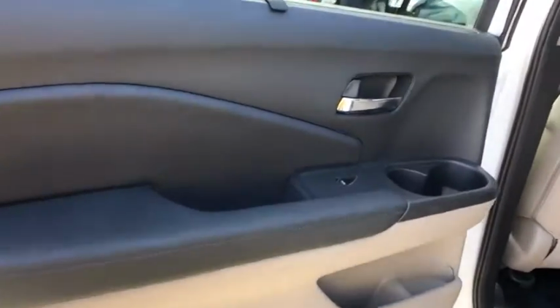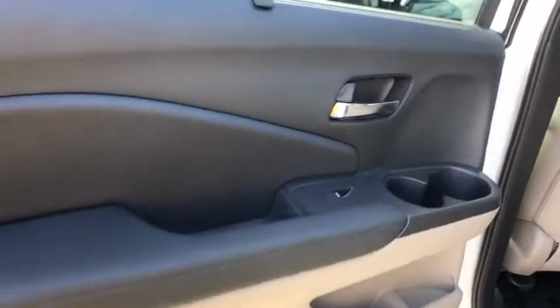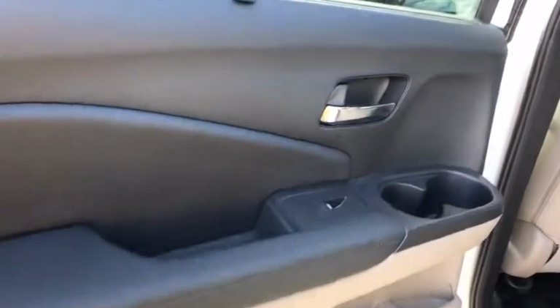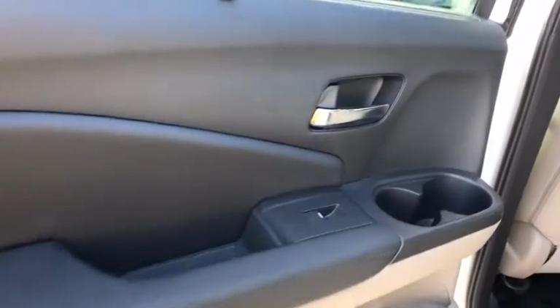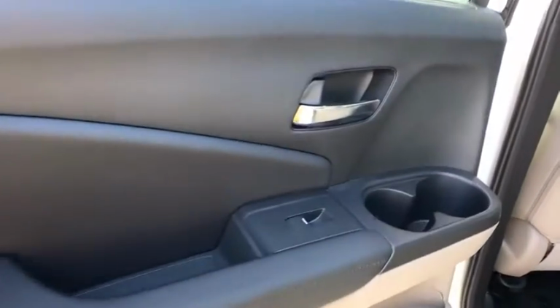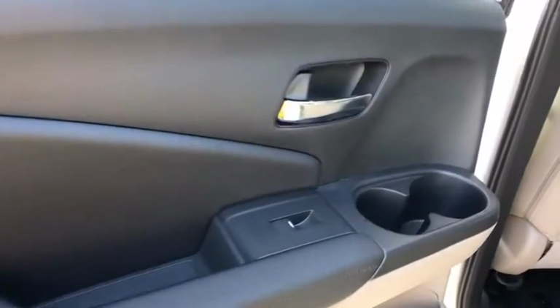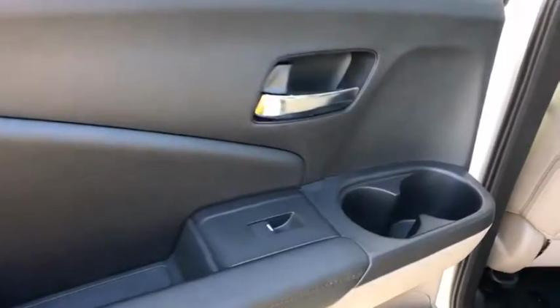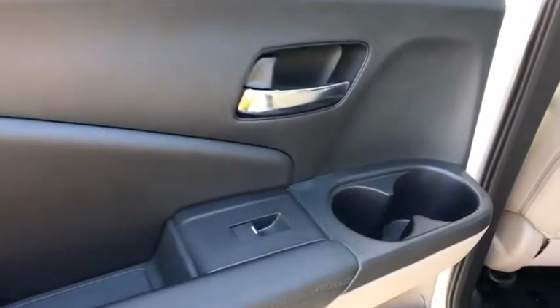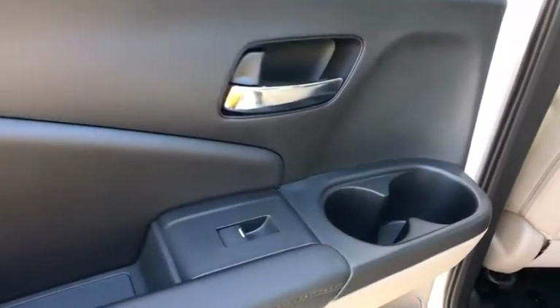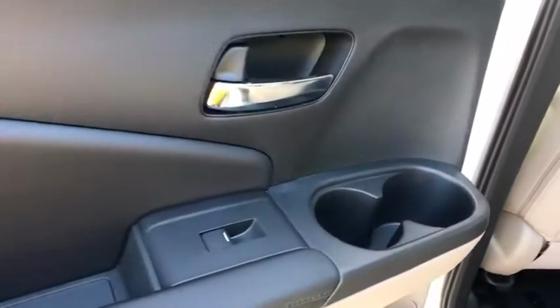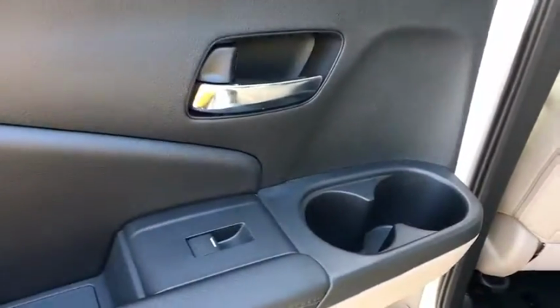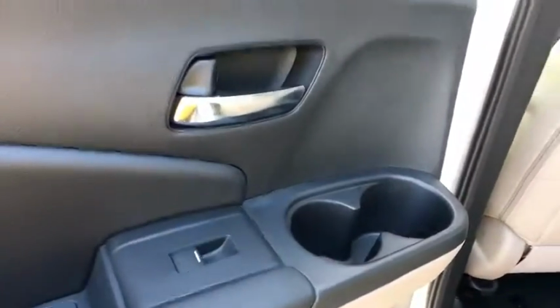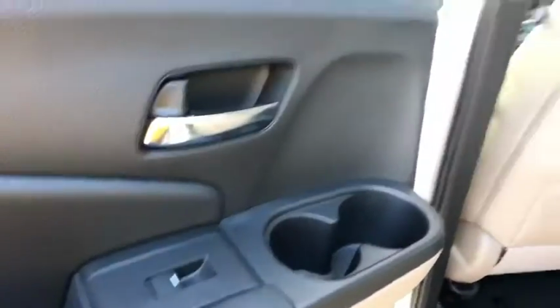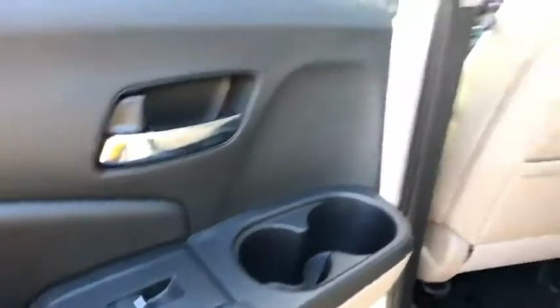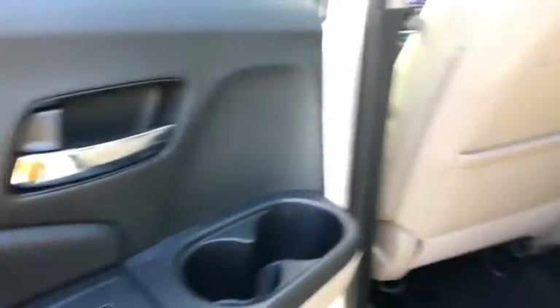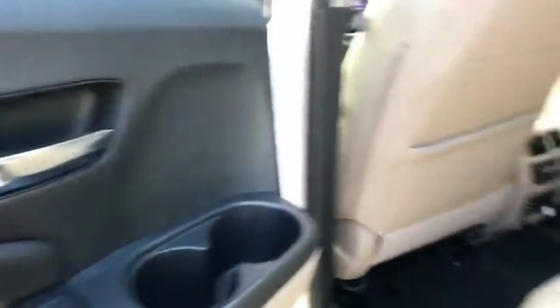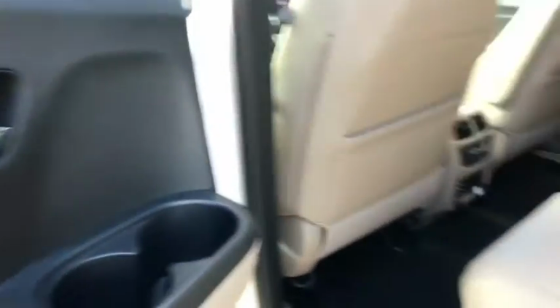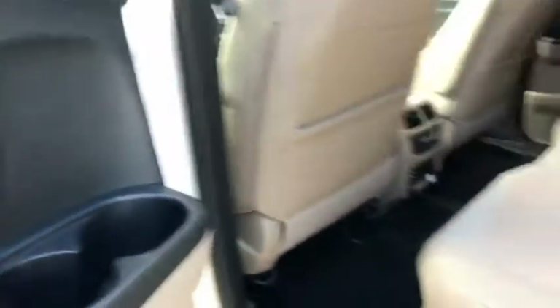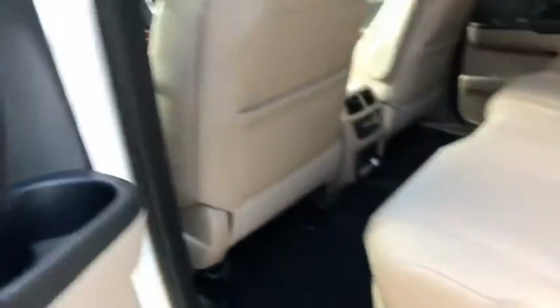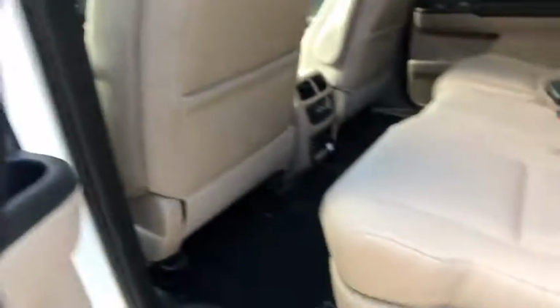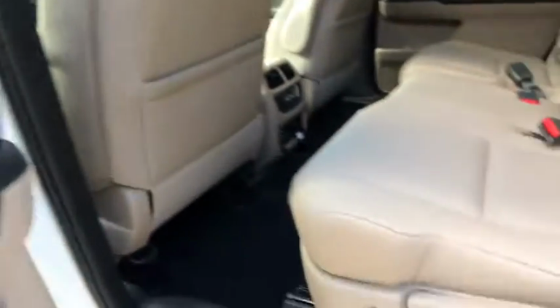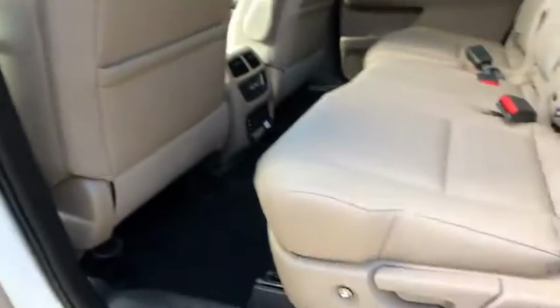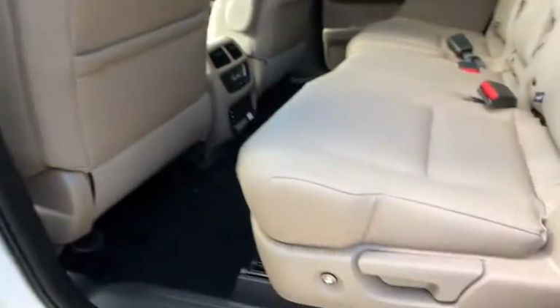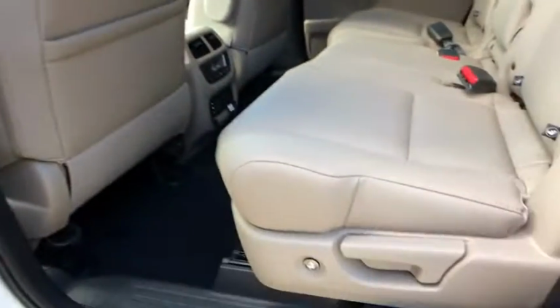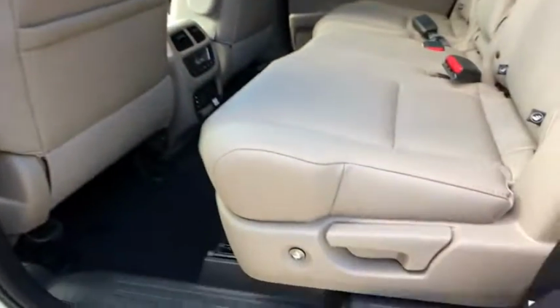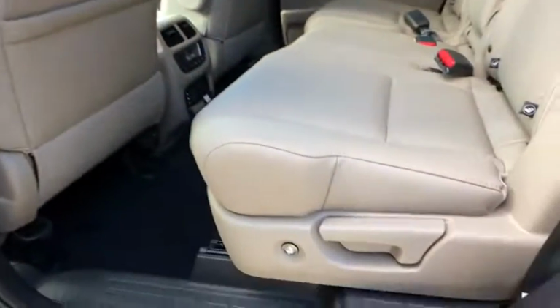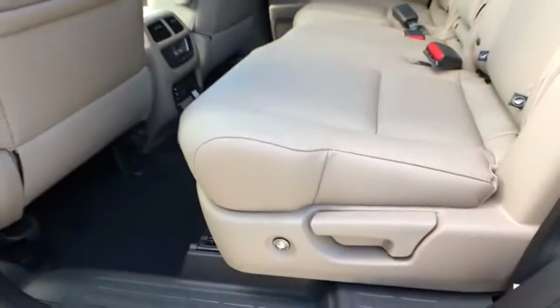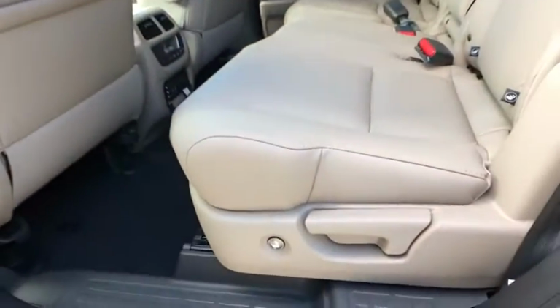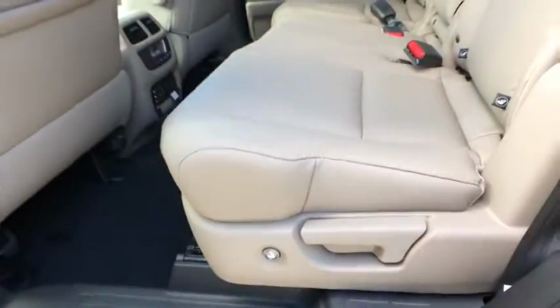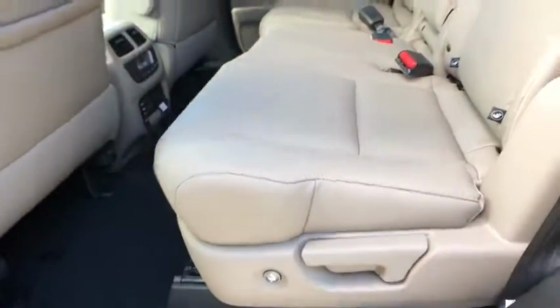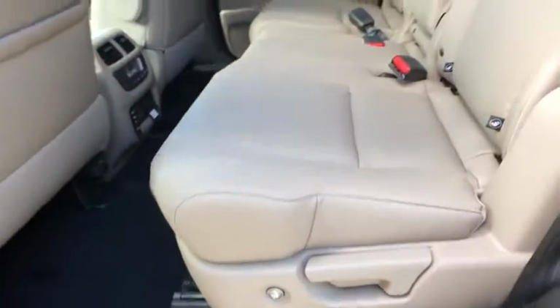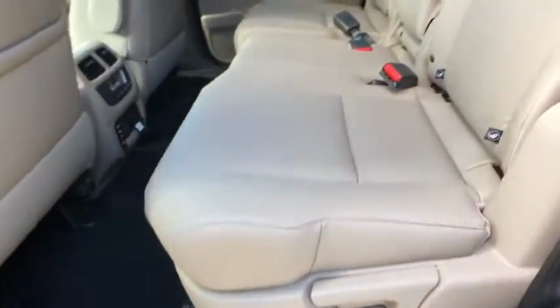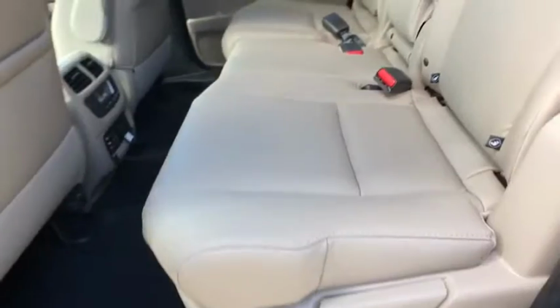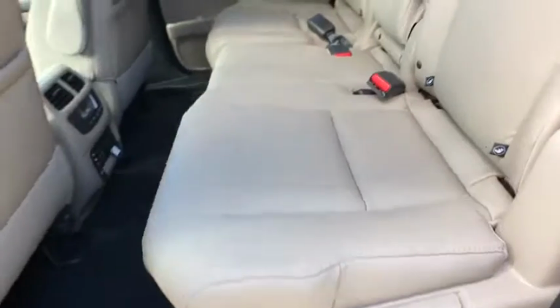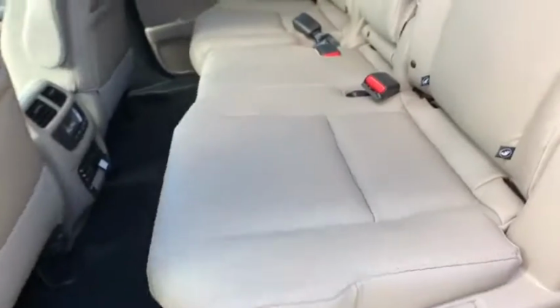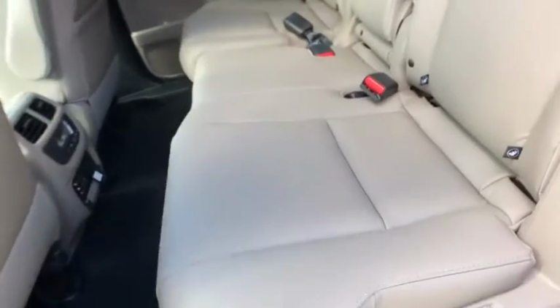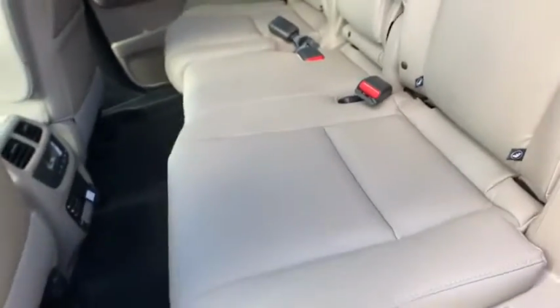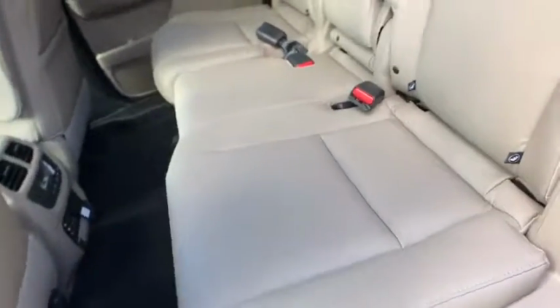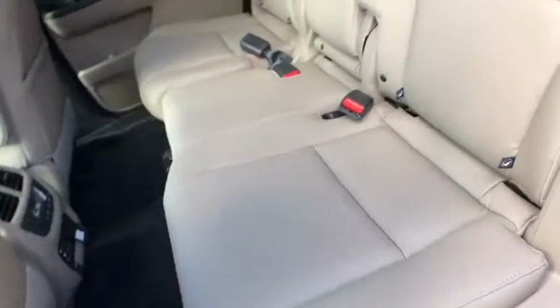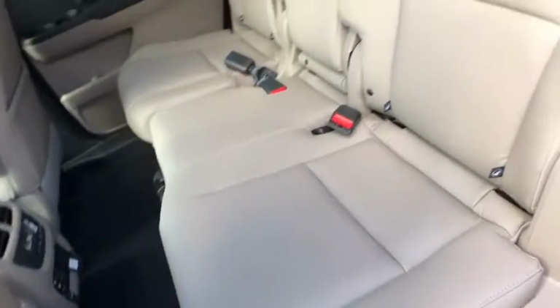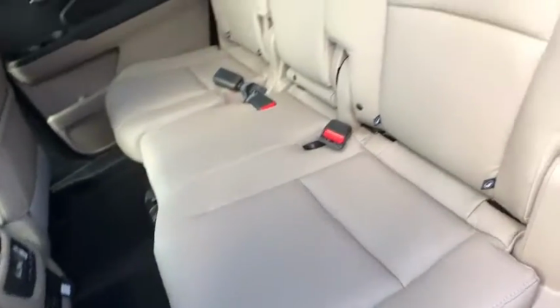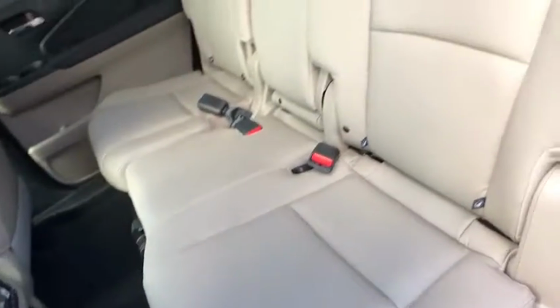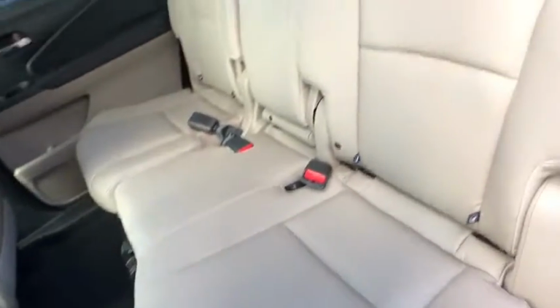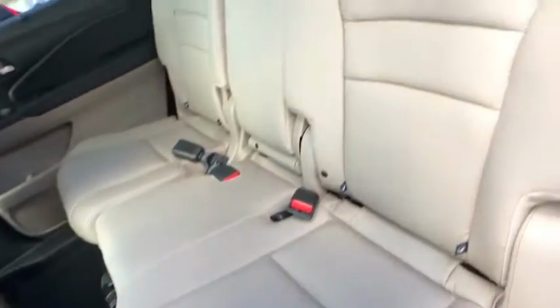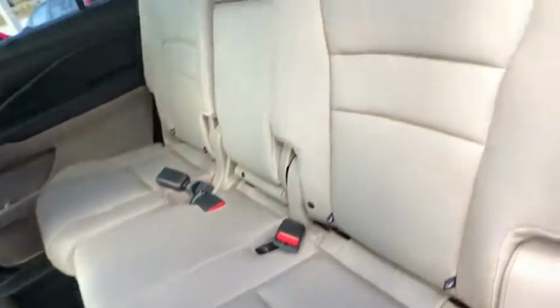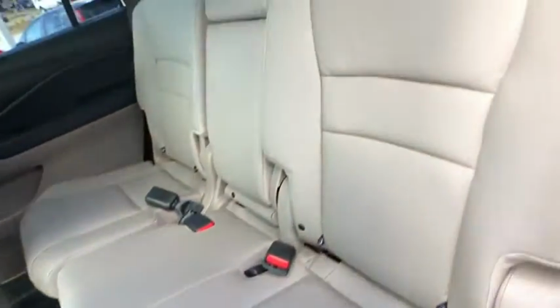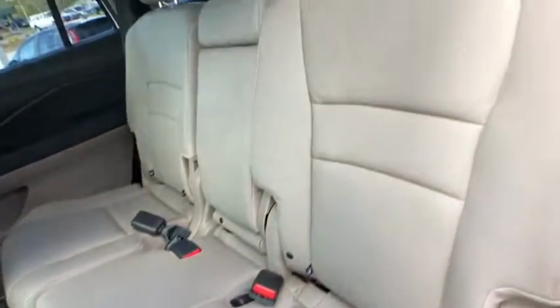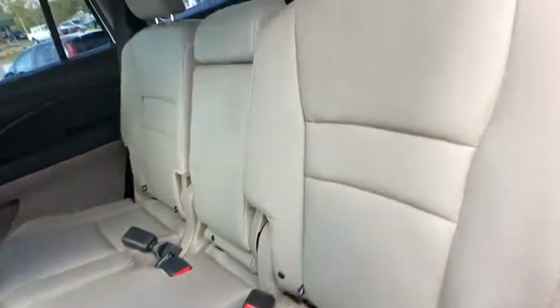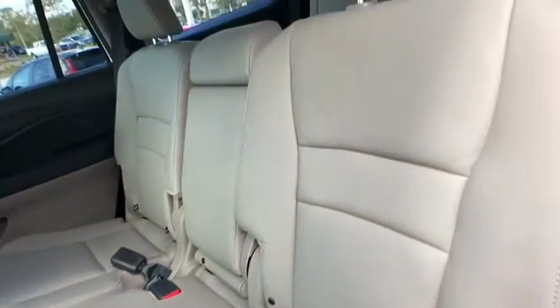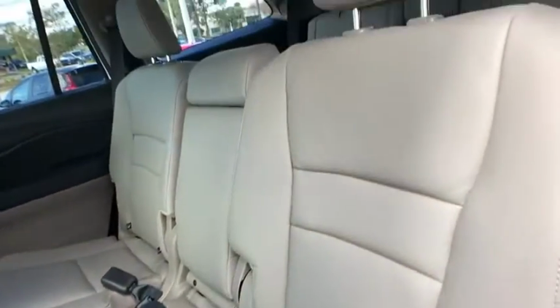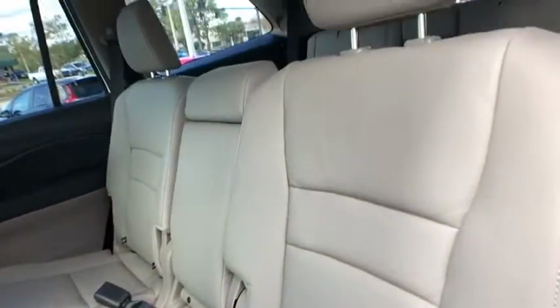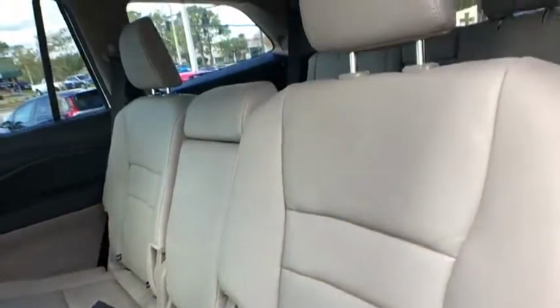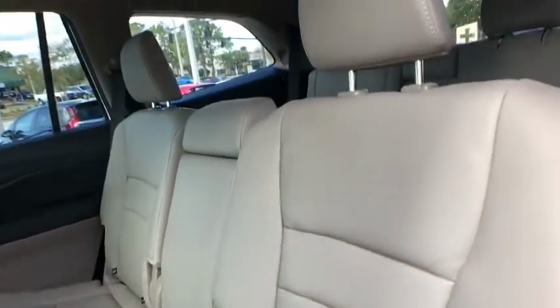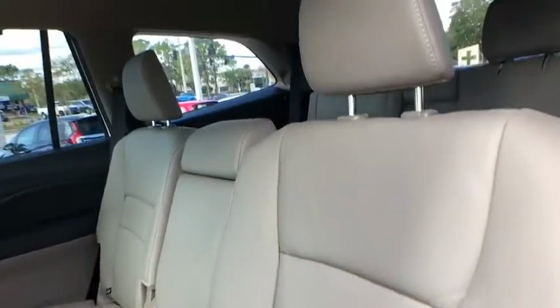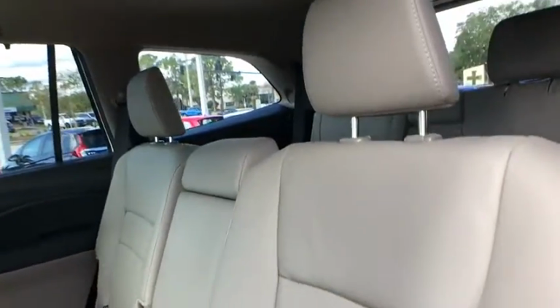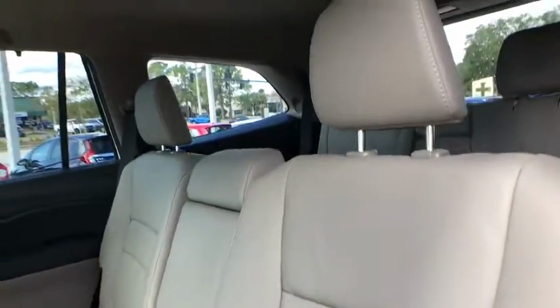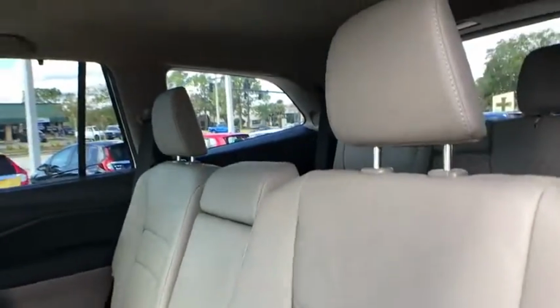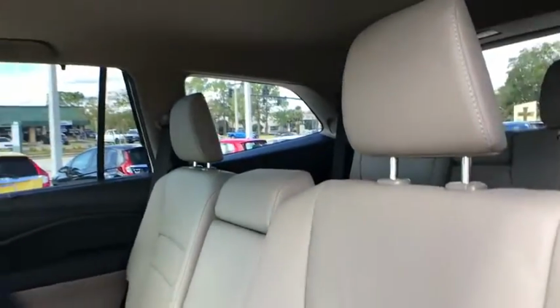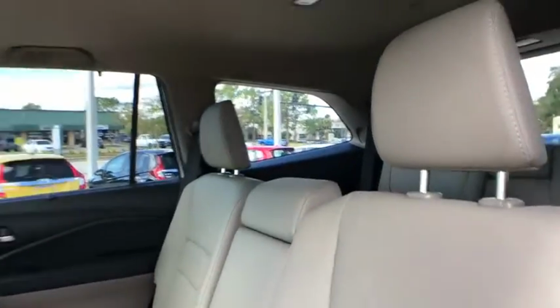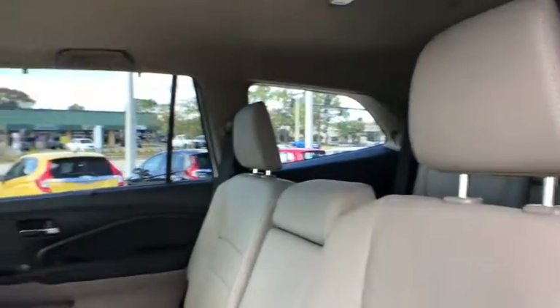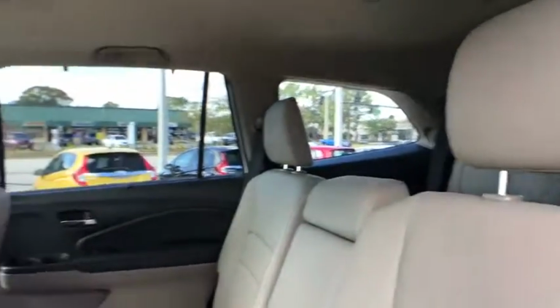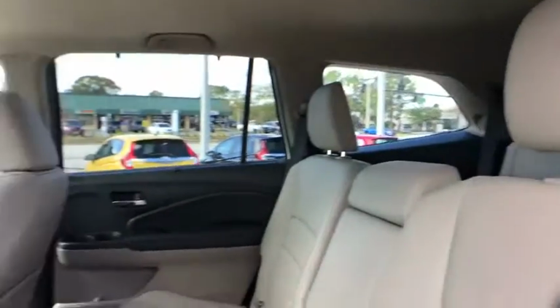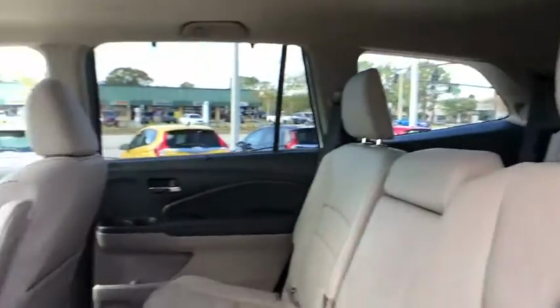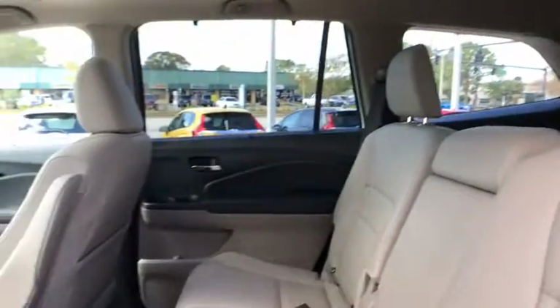Security system, rear window defroster, power windows, entertainment system, brake assist. Come take a test drive today.